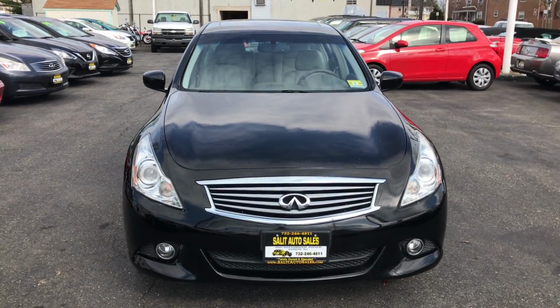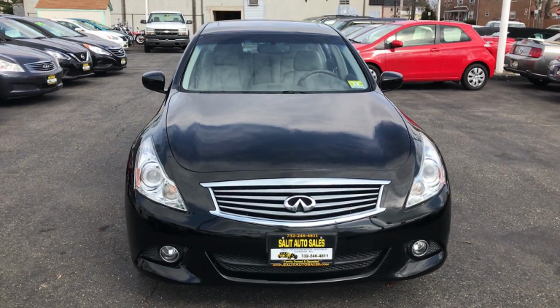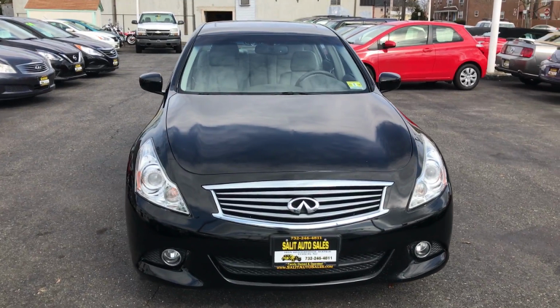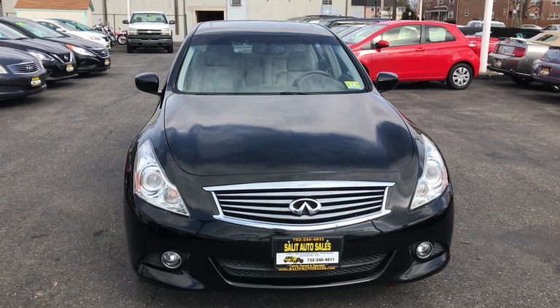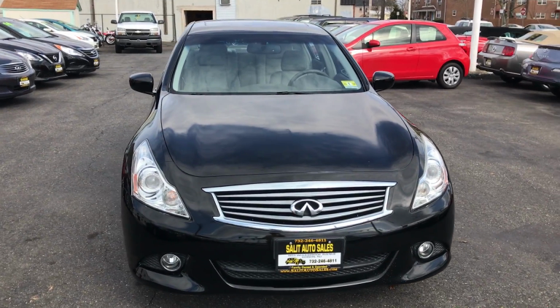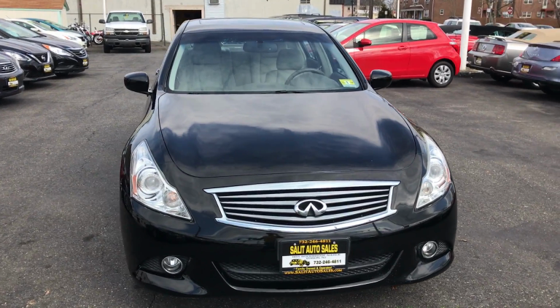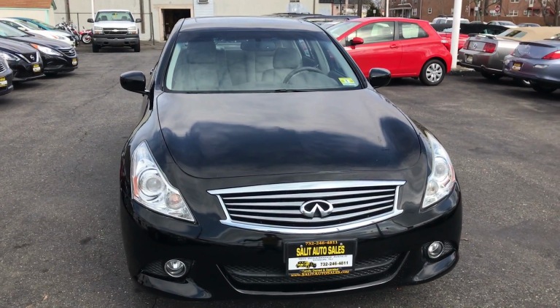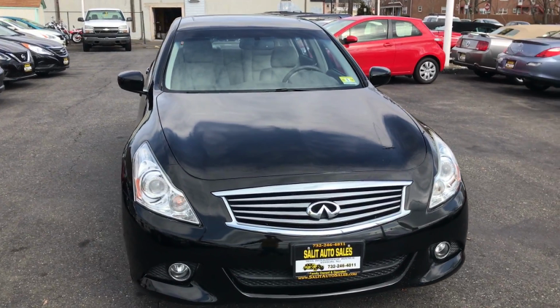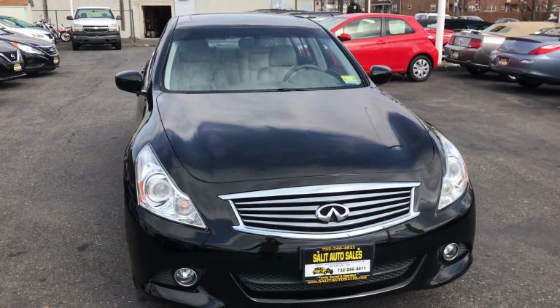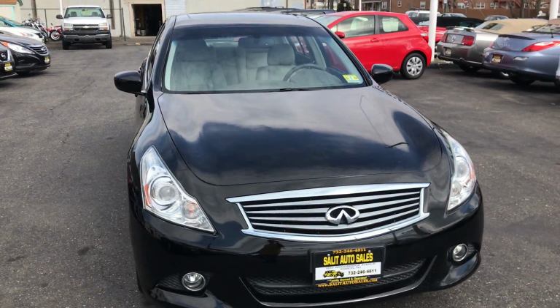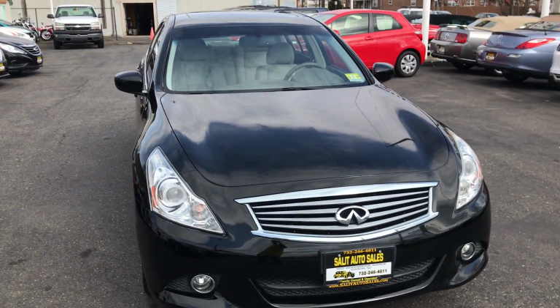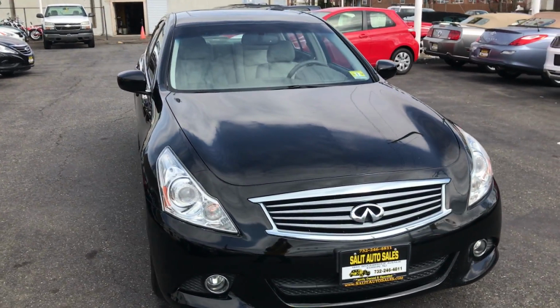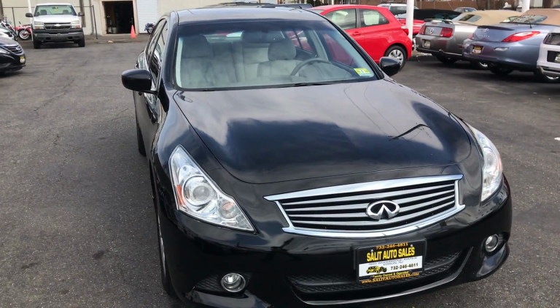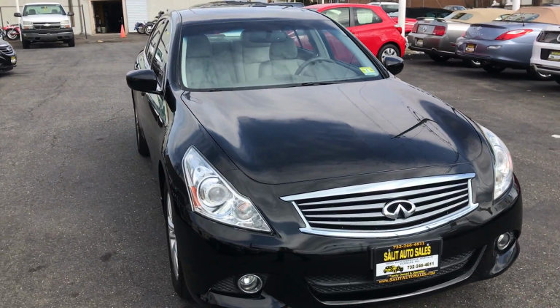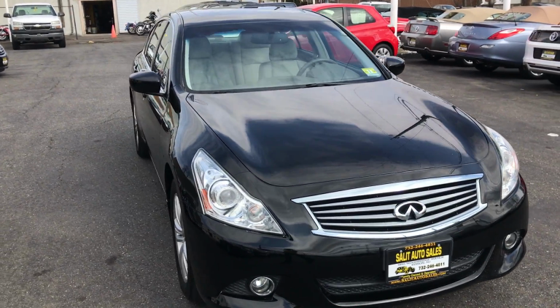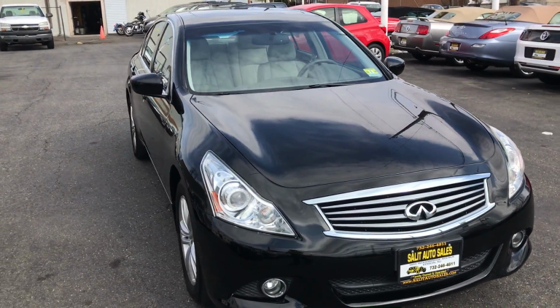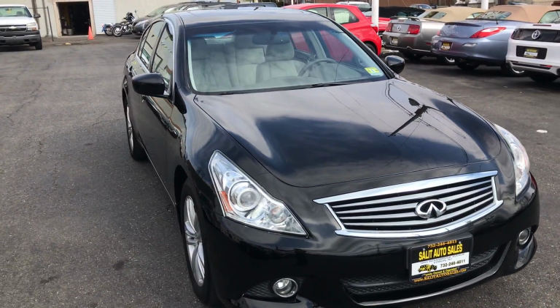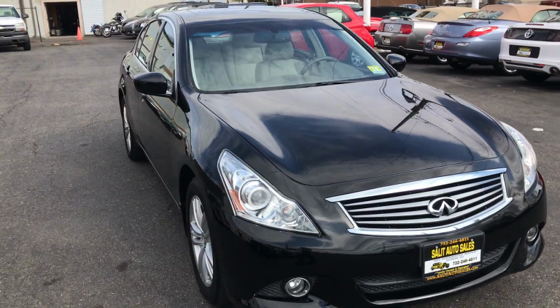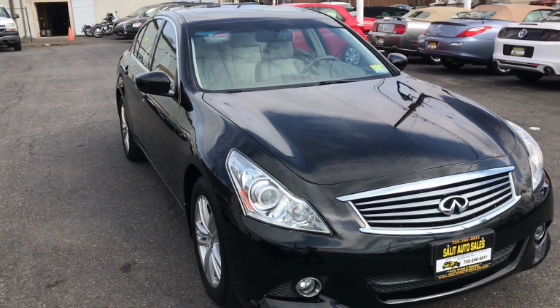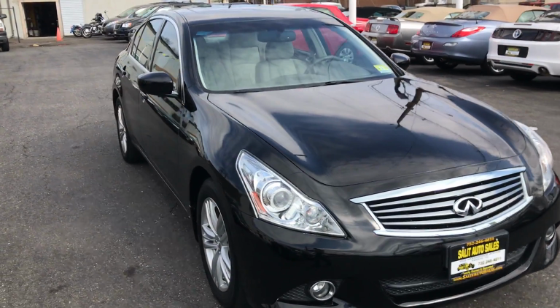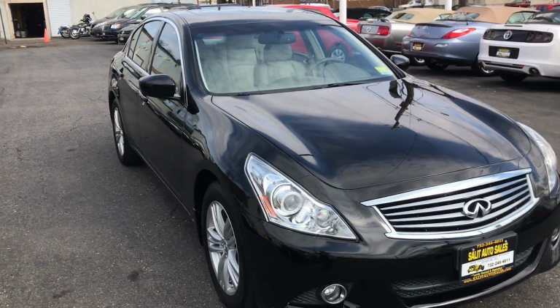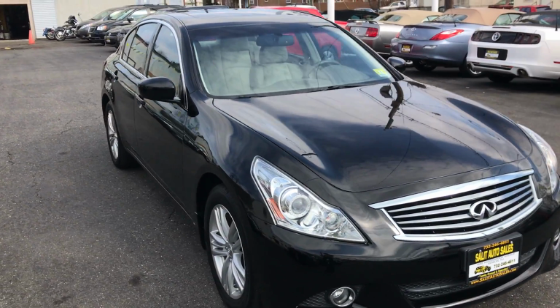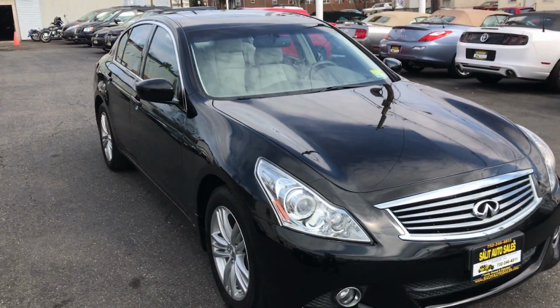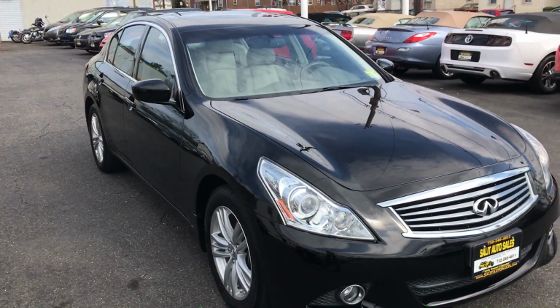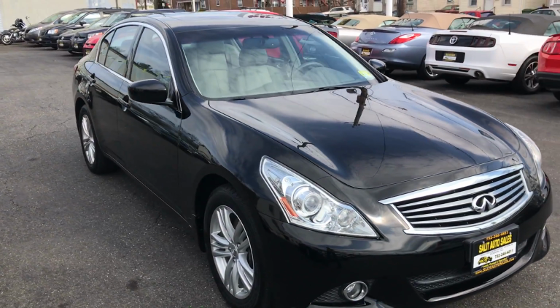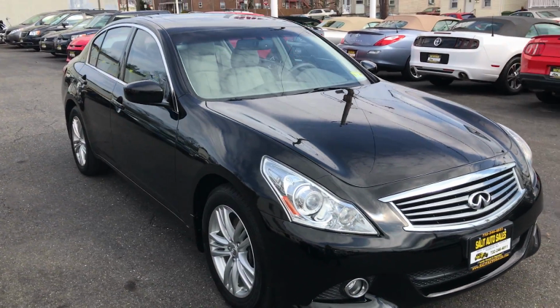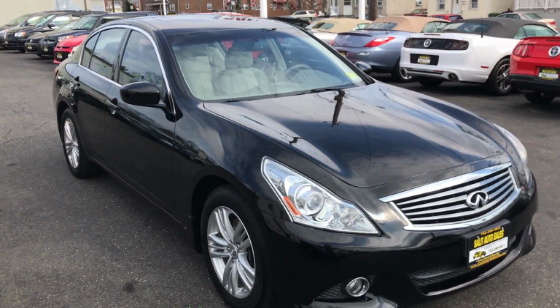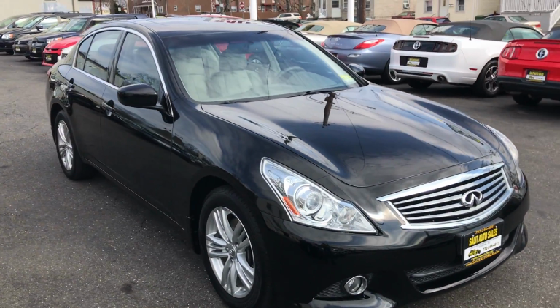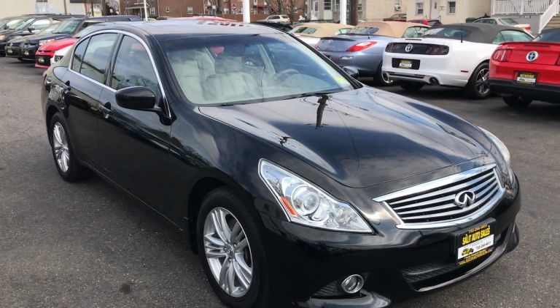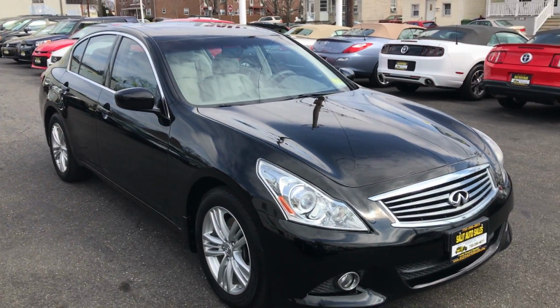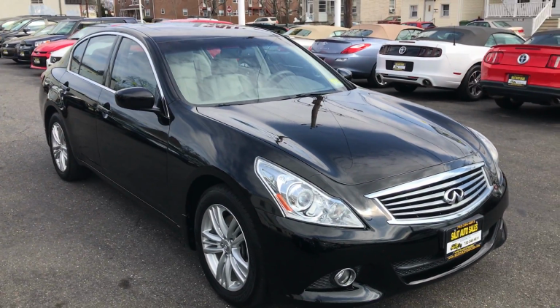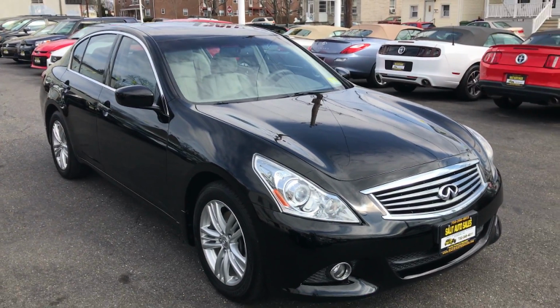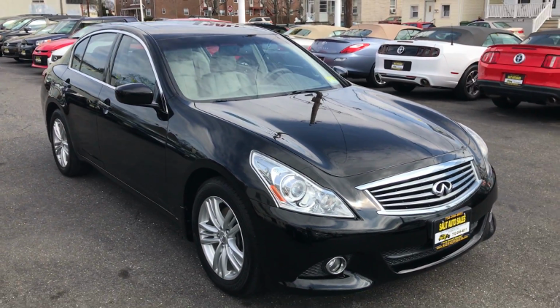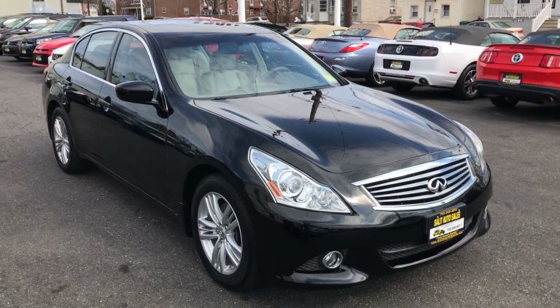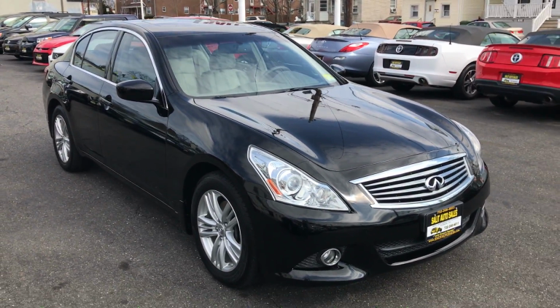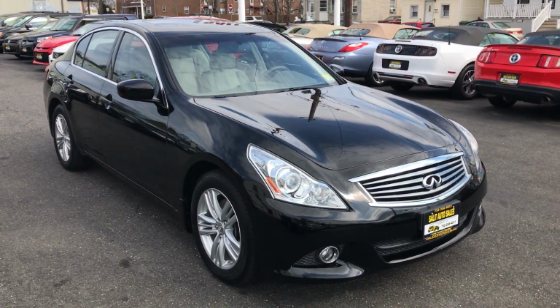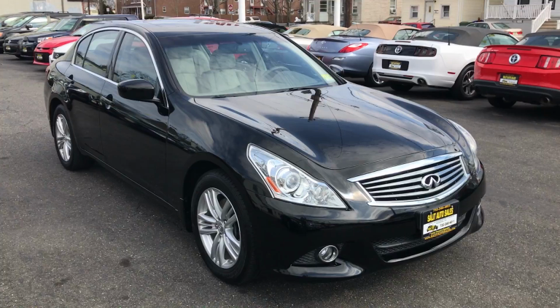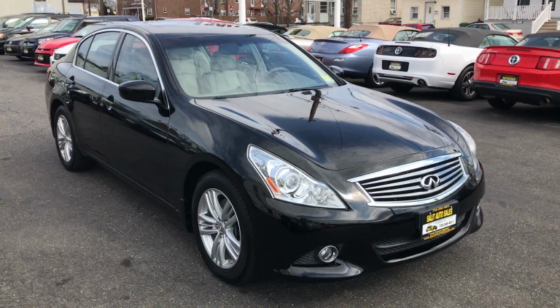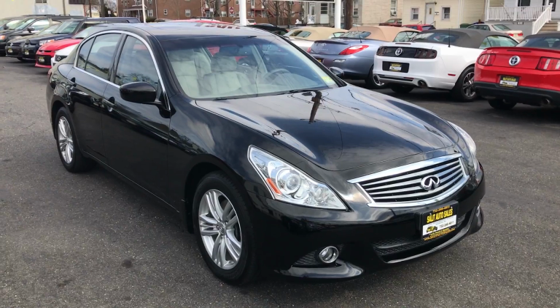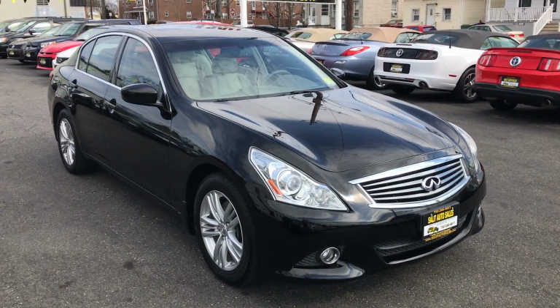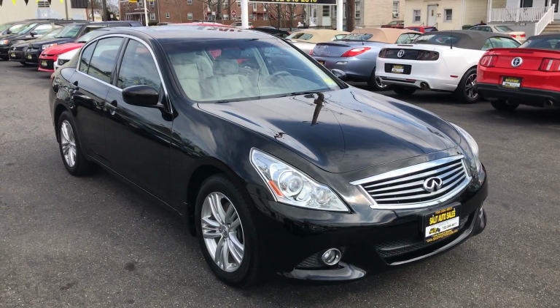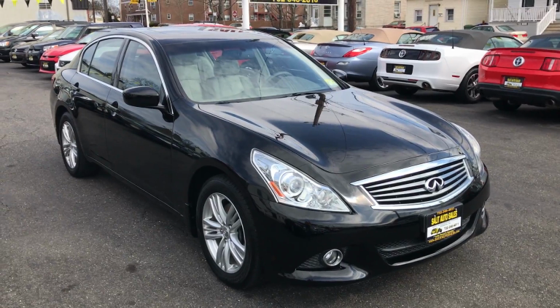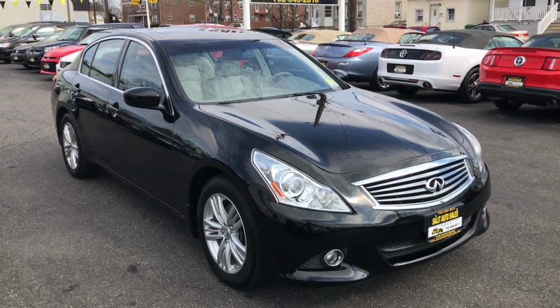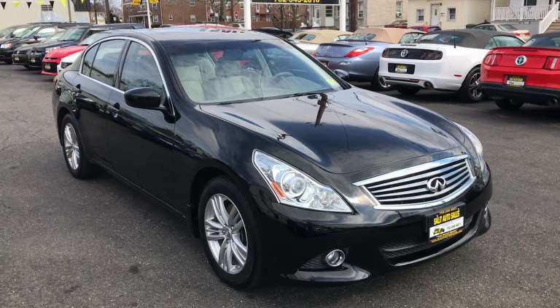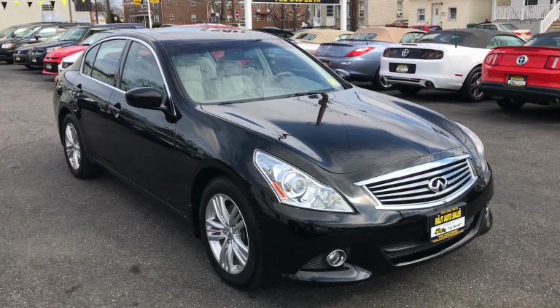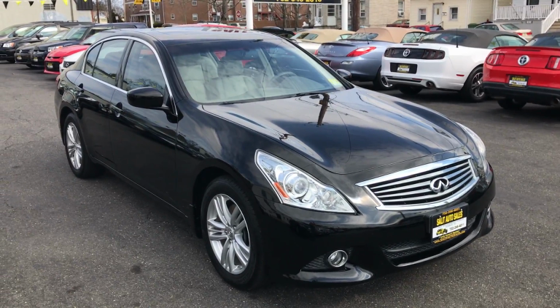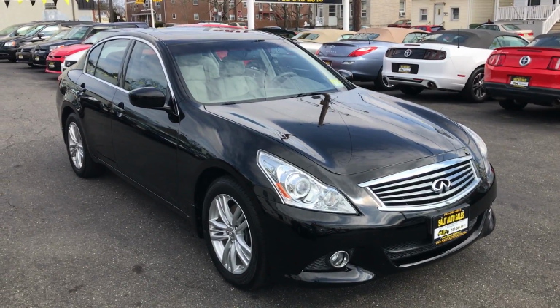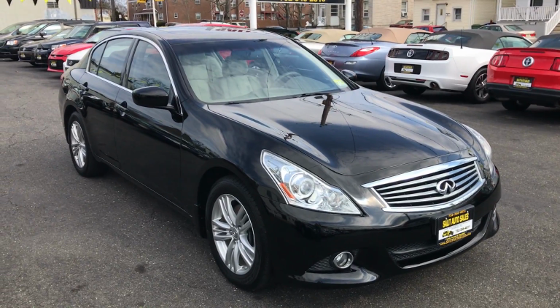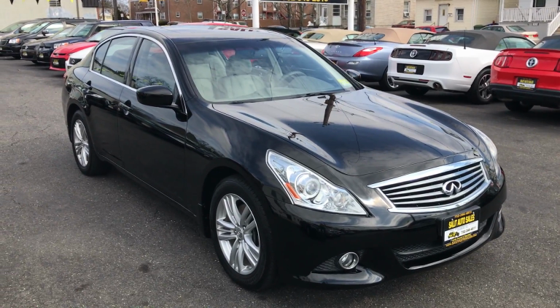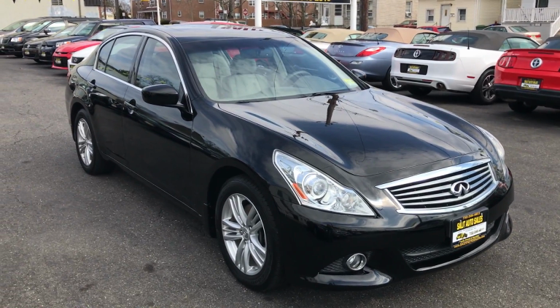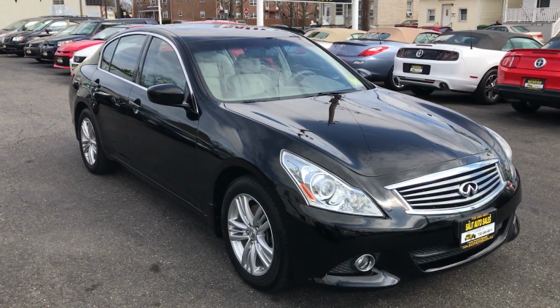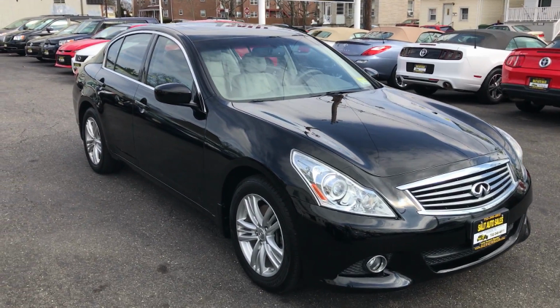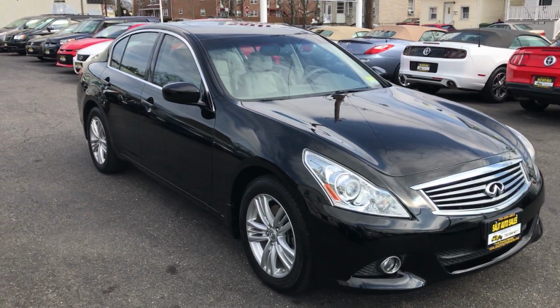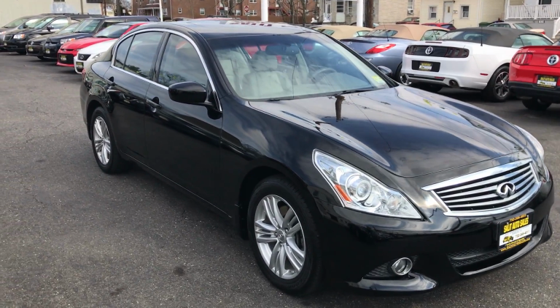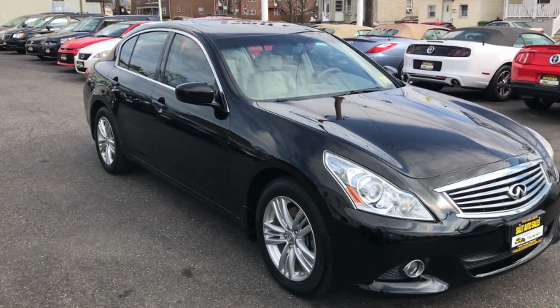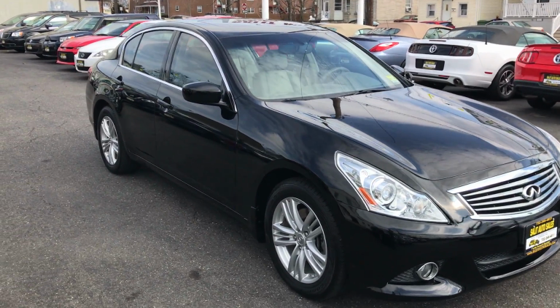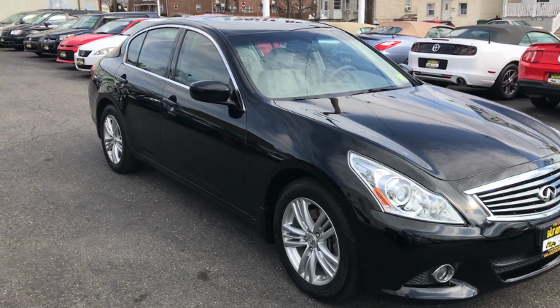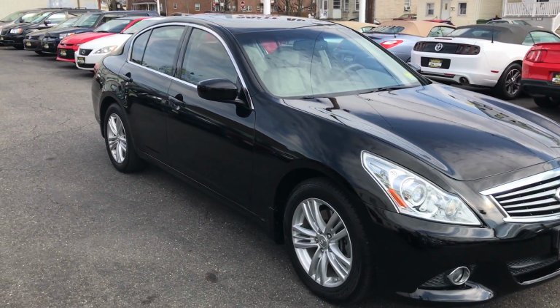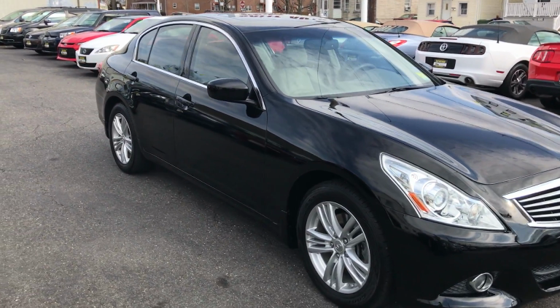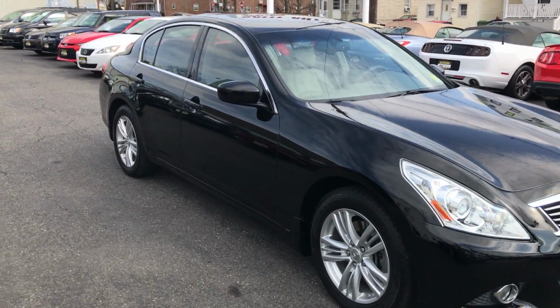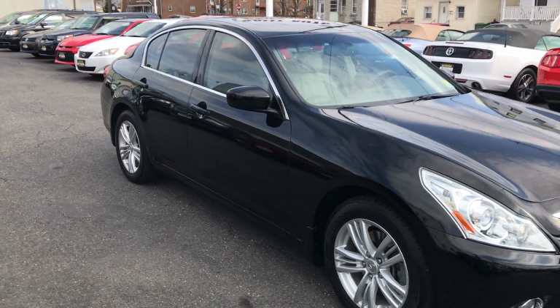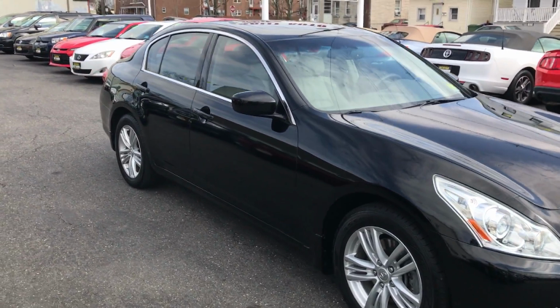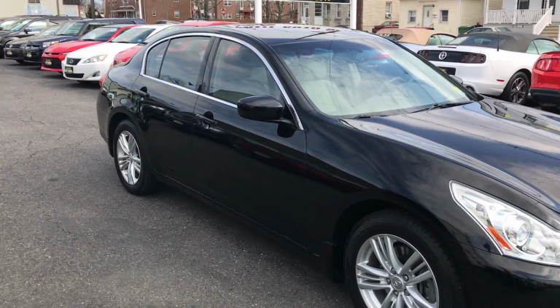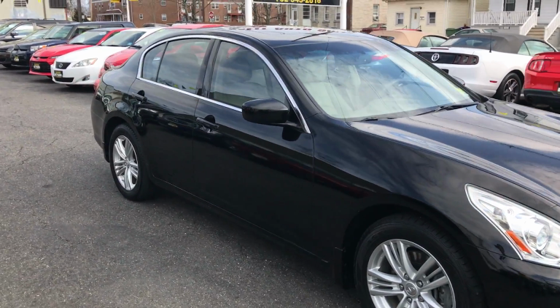Welcome to Salad Auto Sales. What I have here for you today is a 2011 Infiniti G37X all-wheel drive.